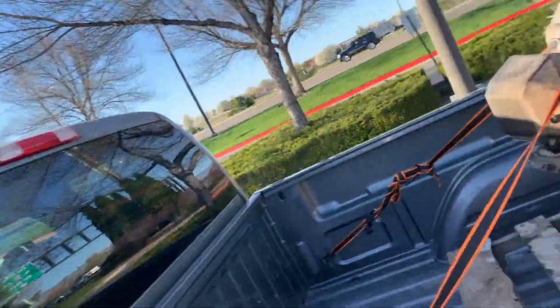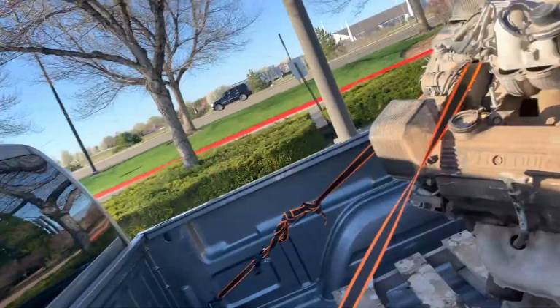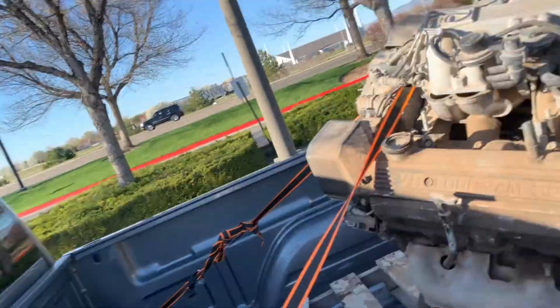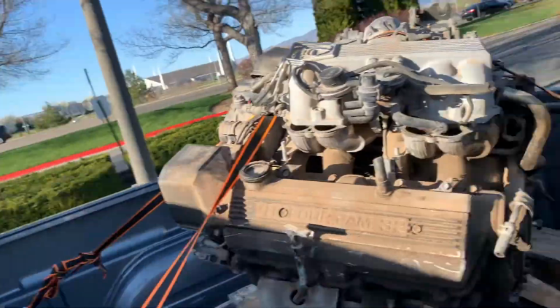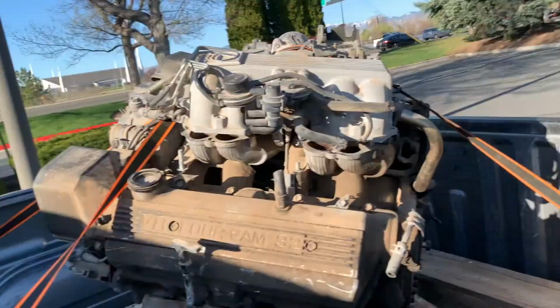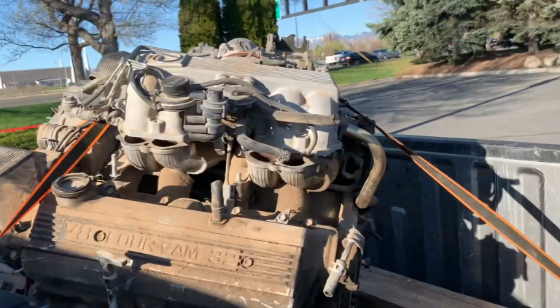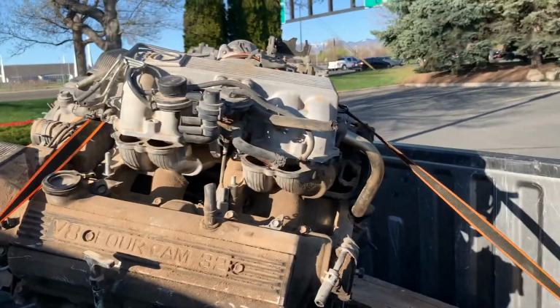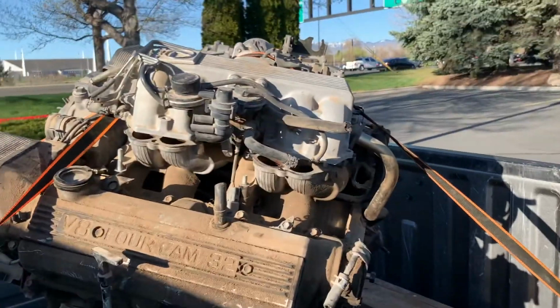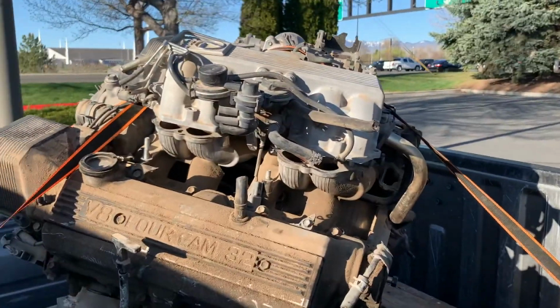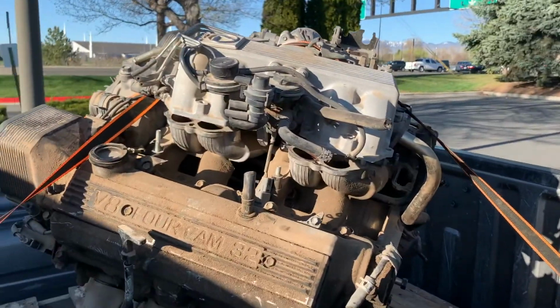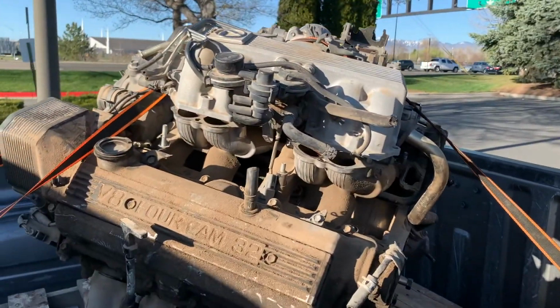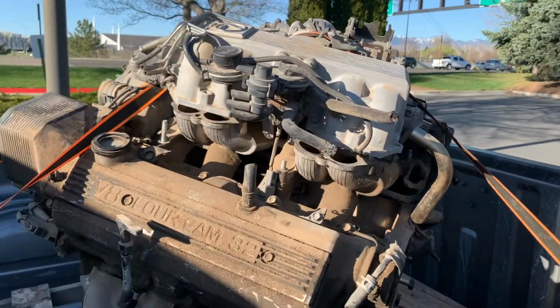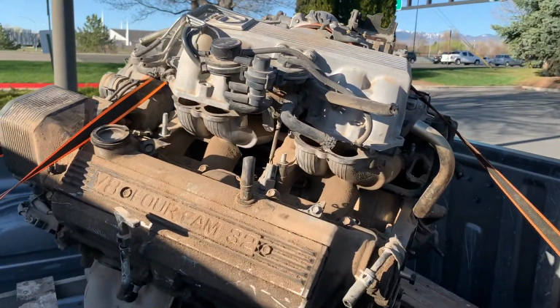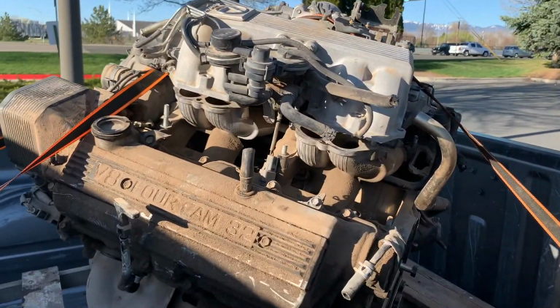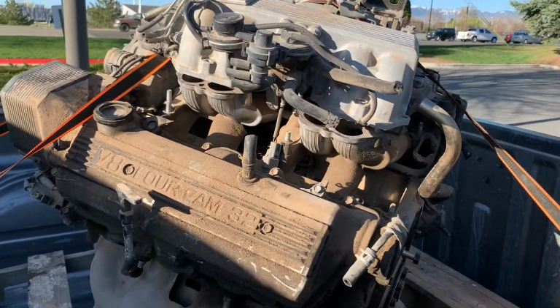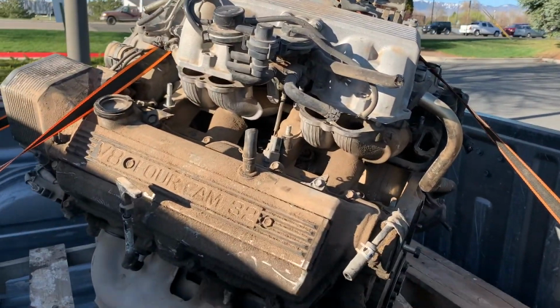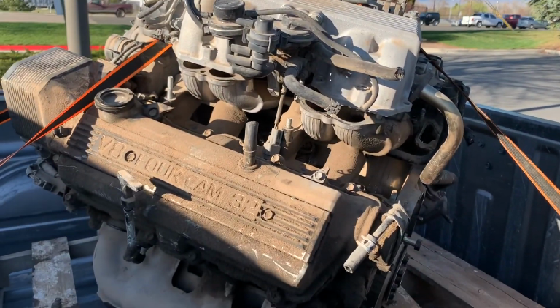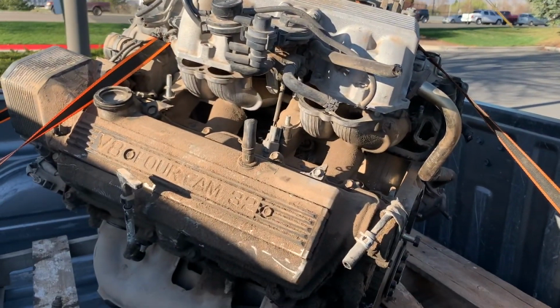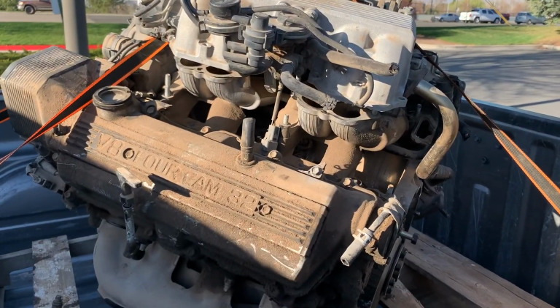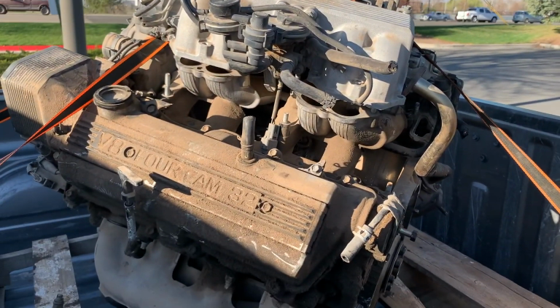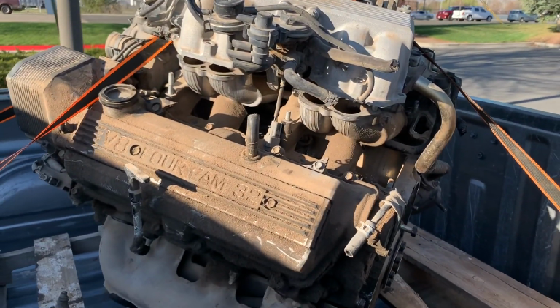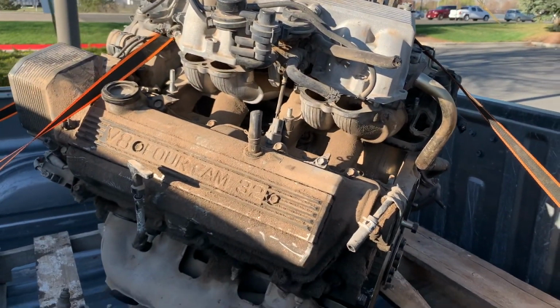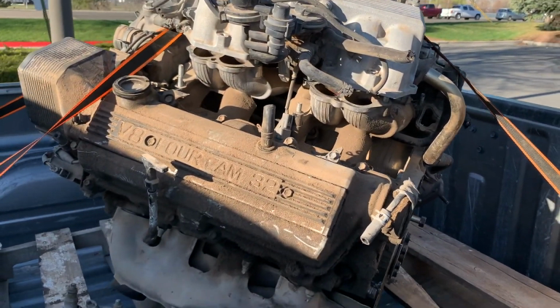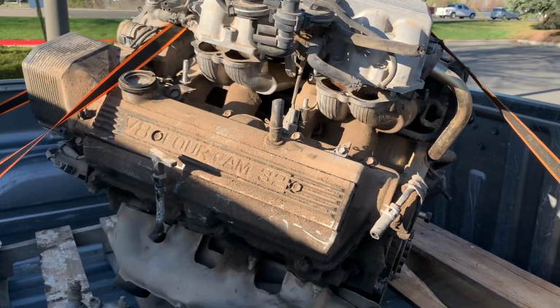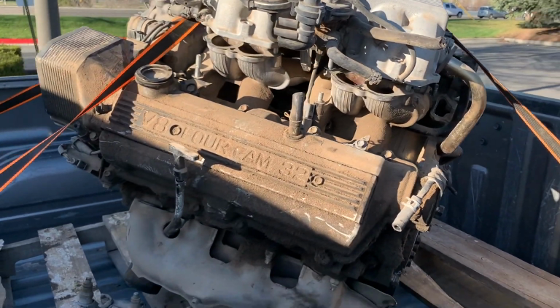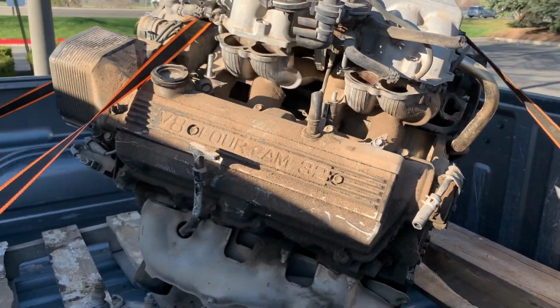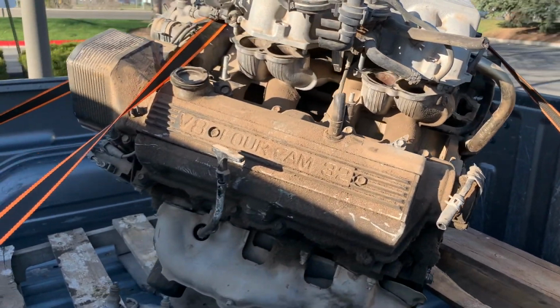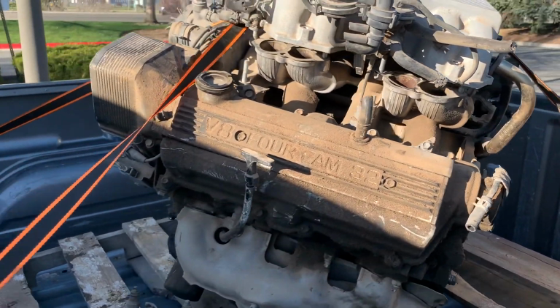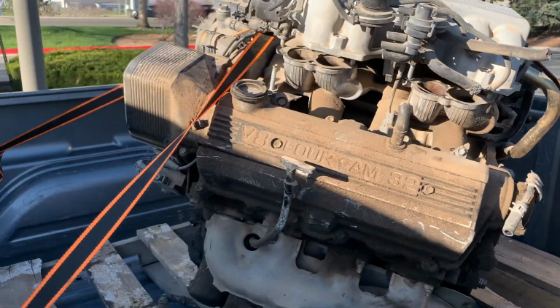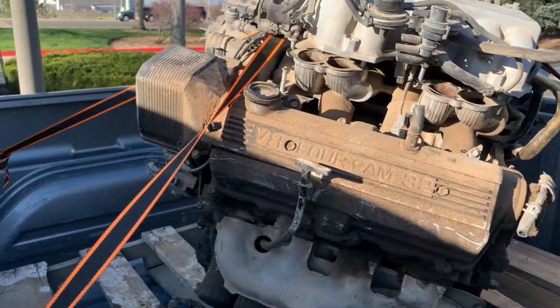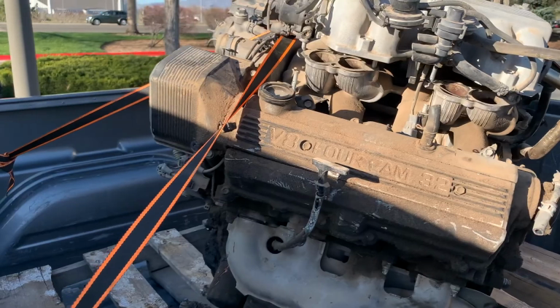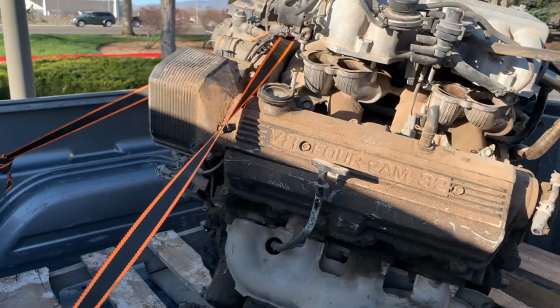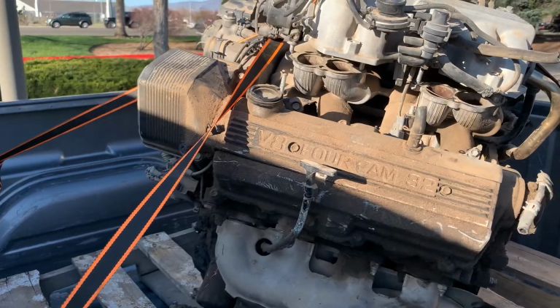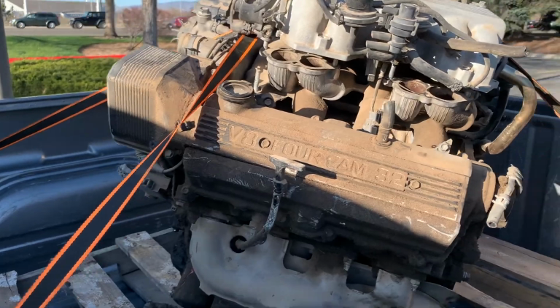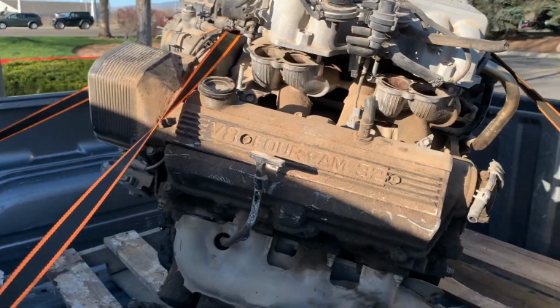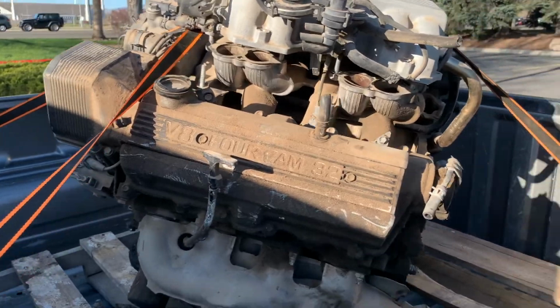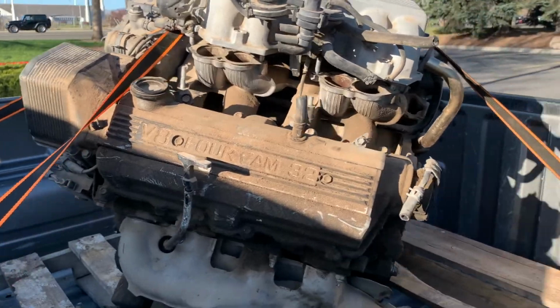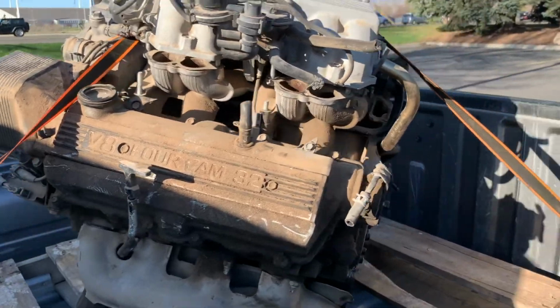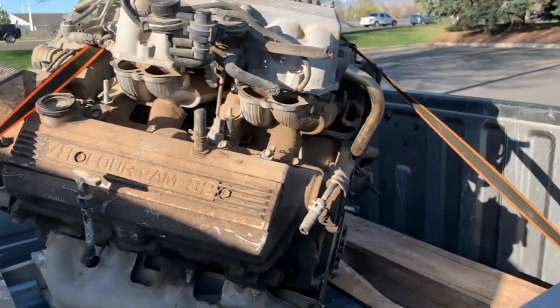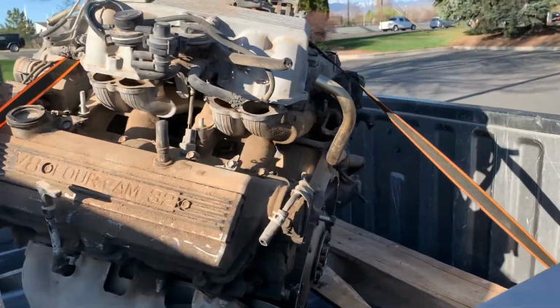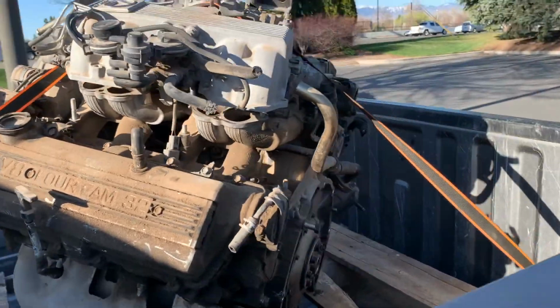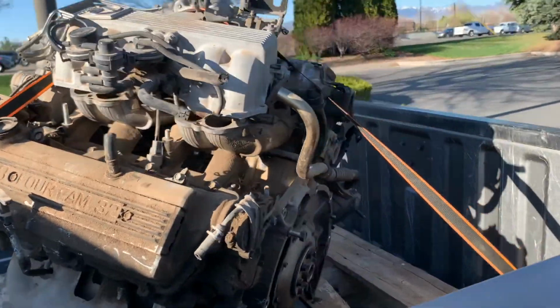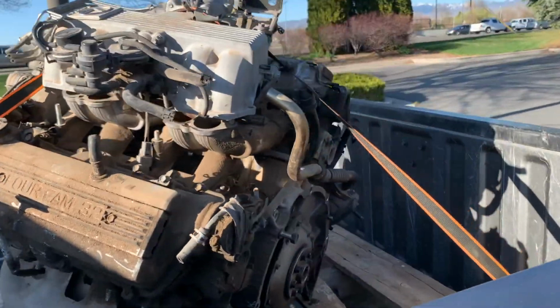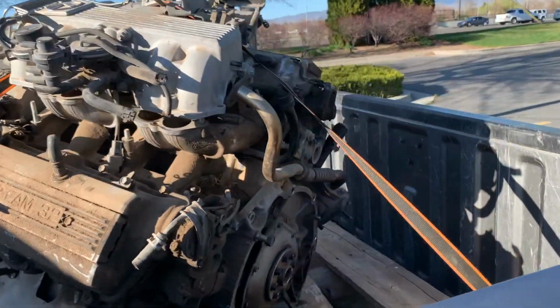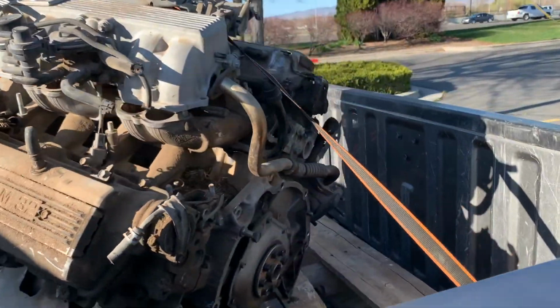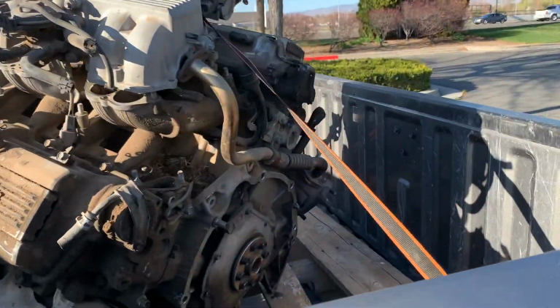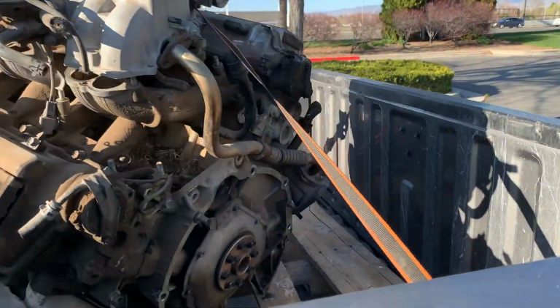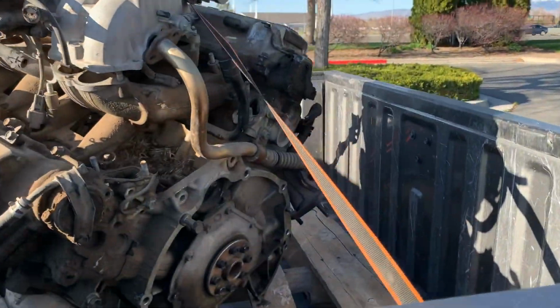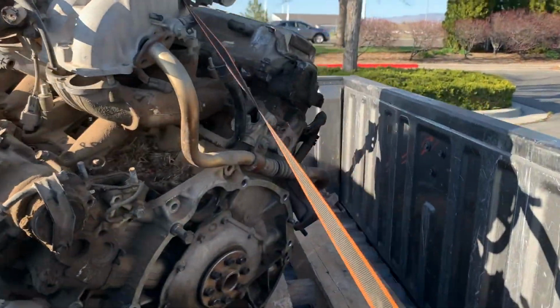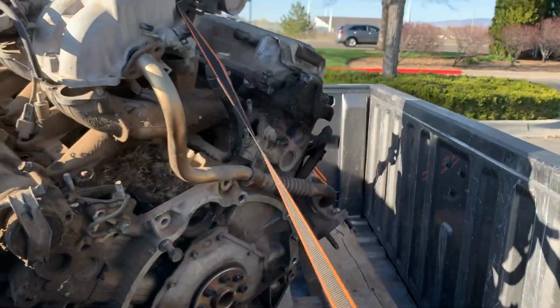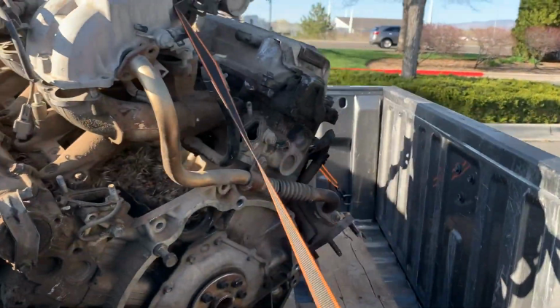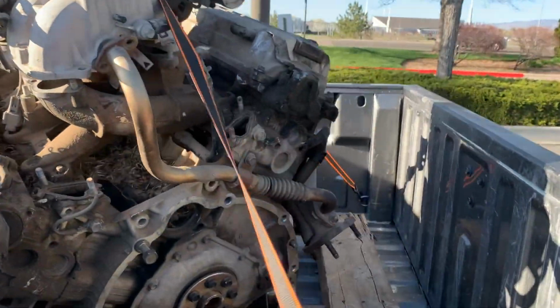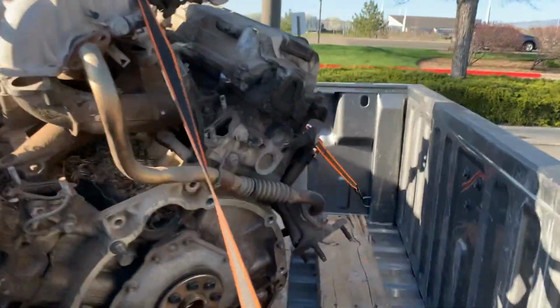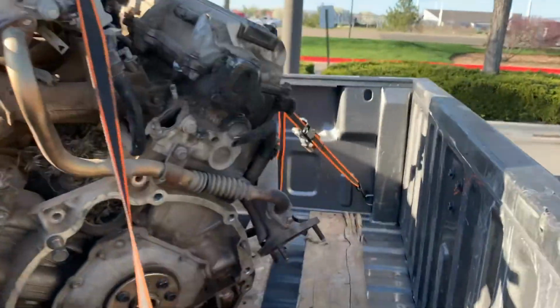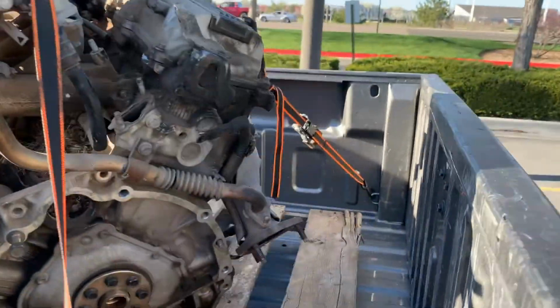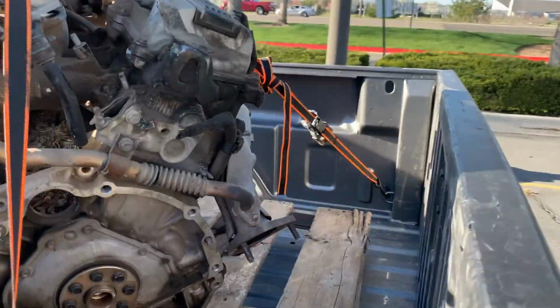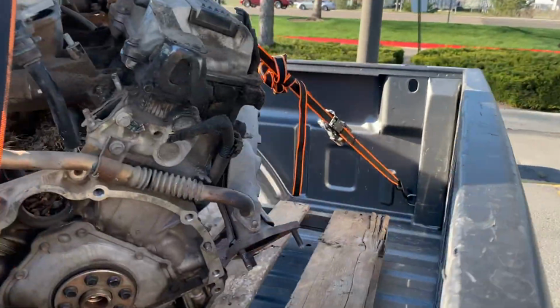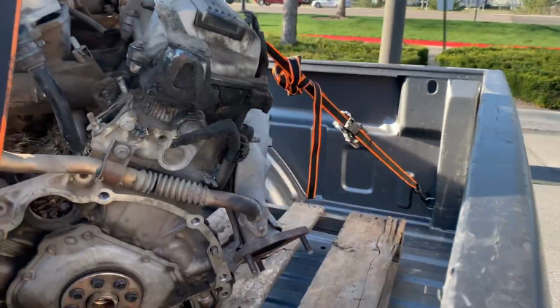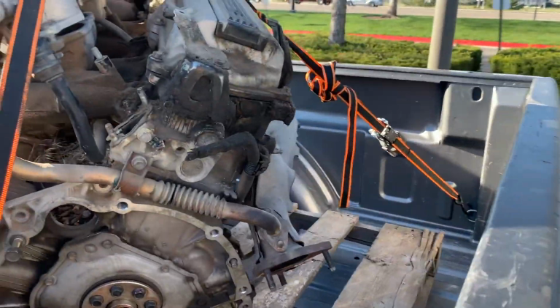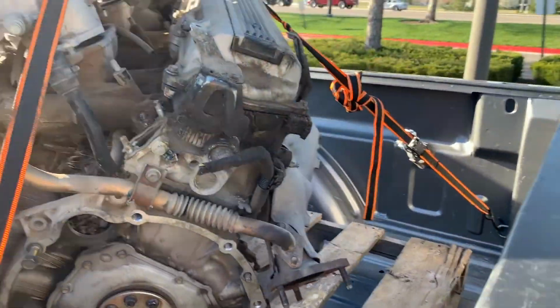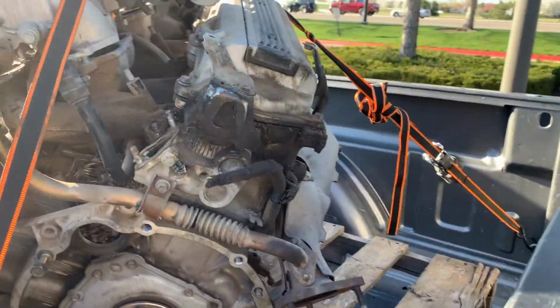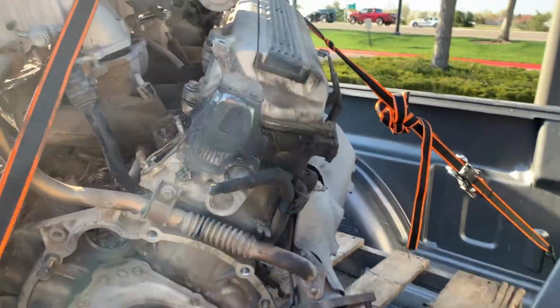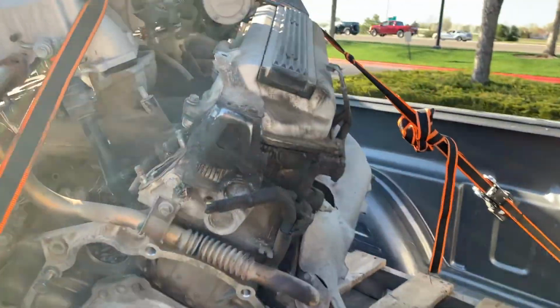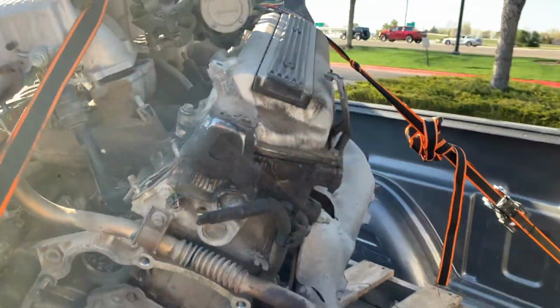This is what we ended up with — just another 1UZ. Picked it up from the S14.